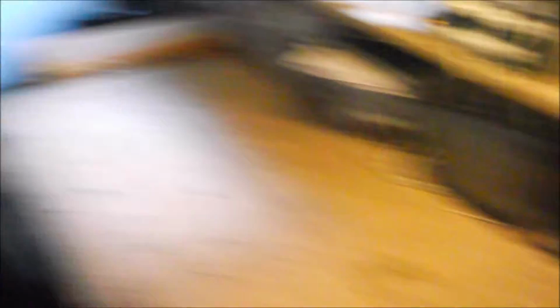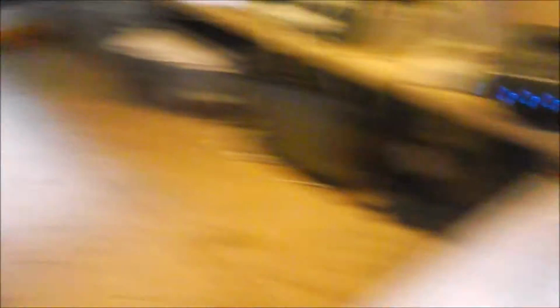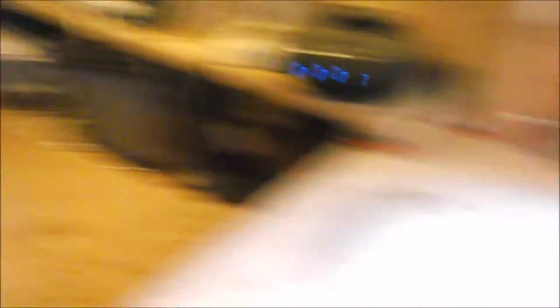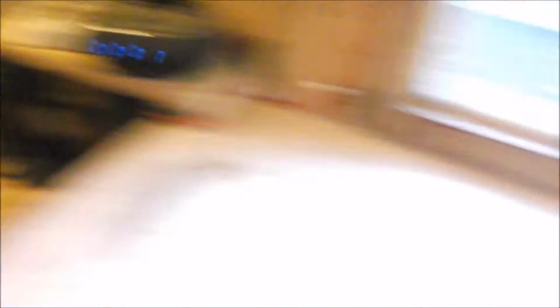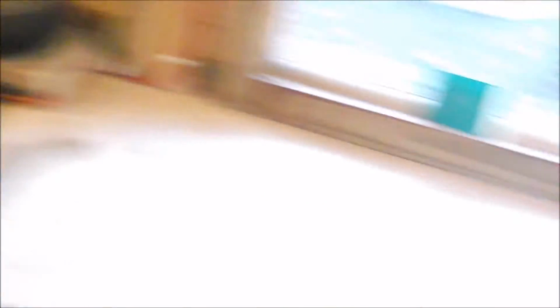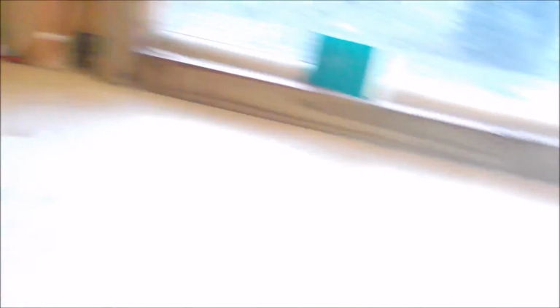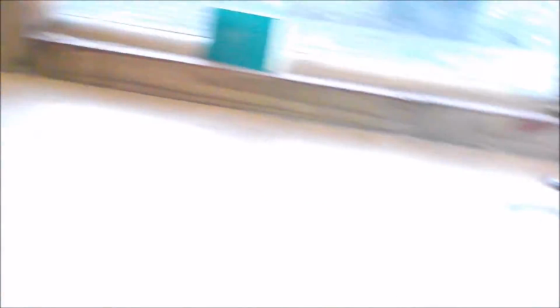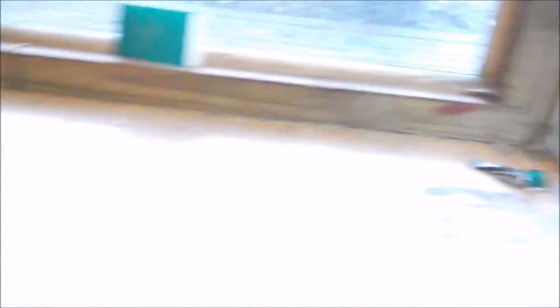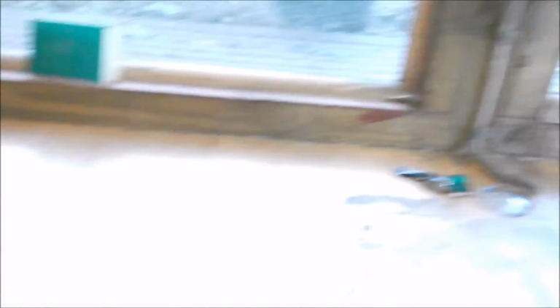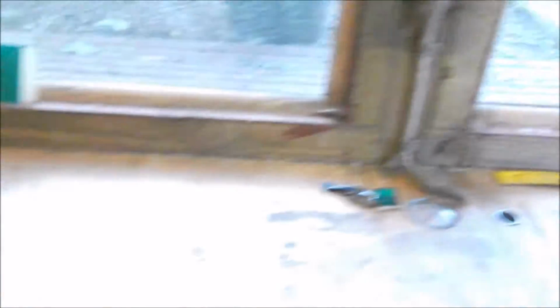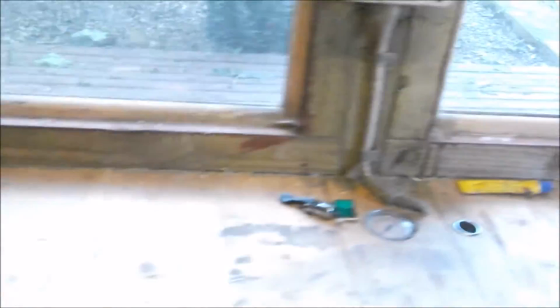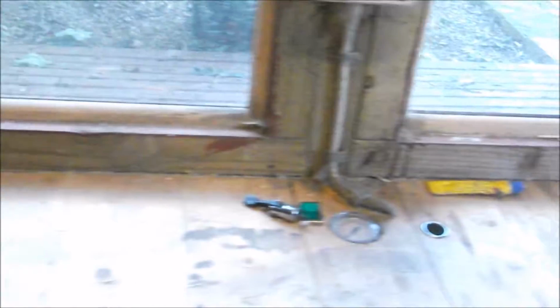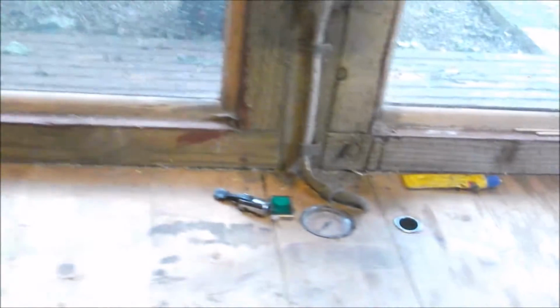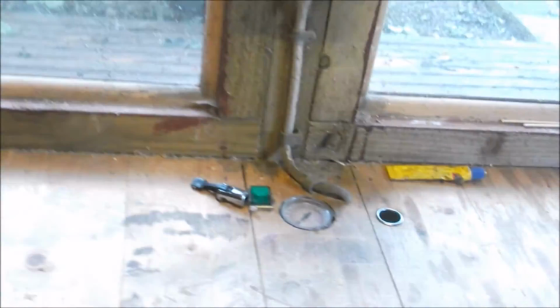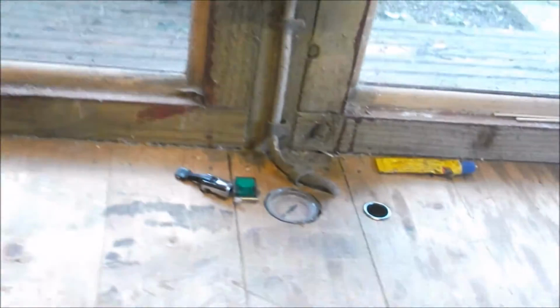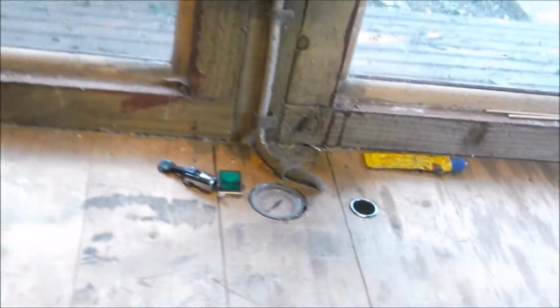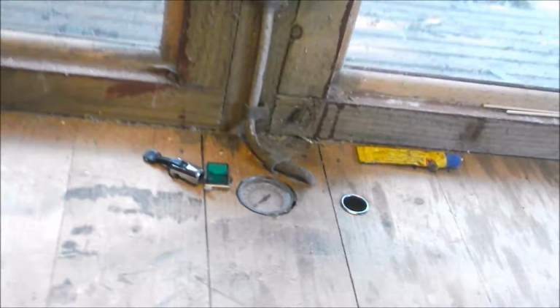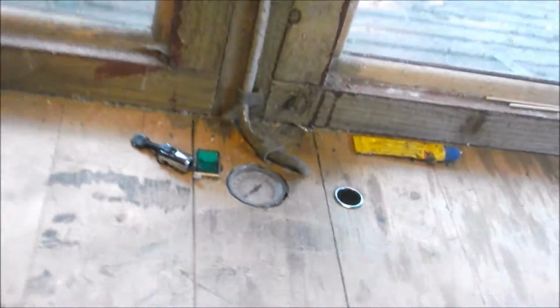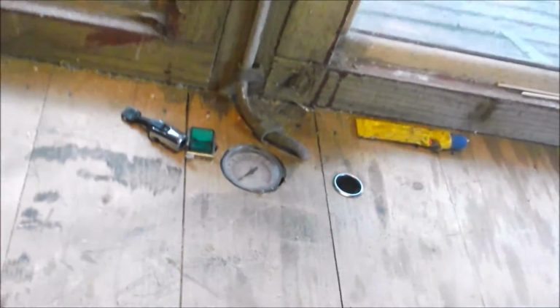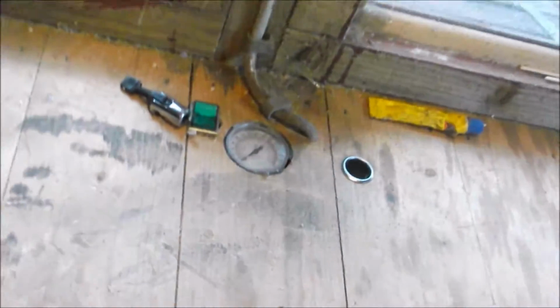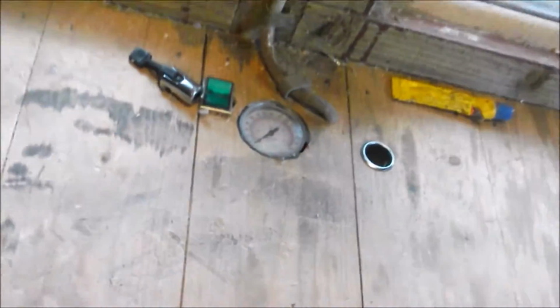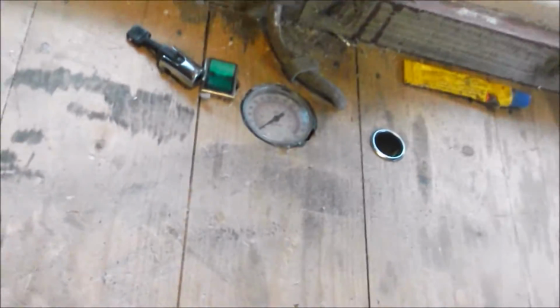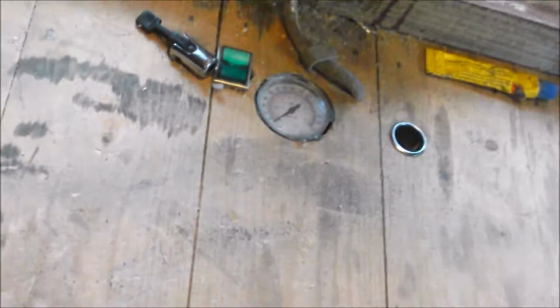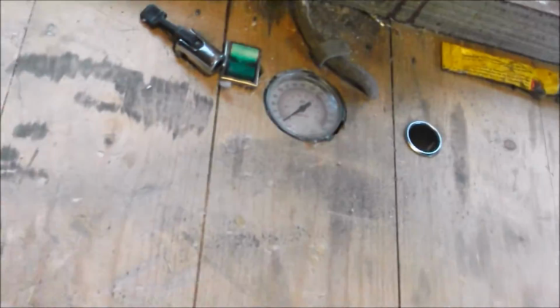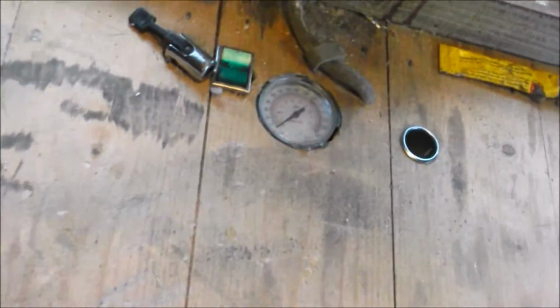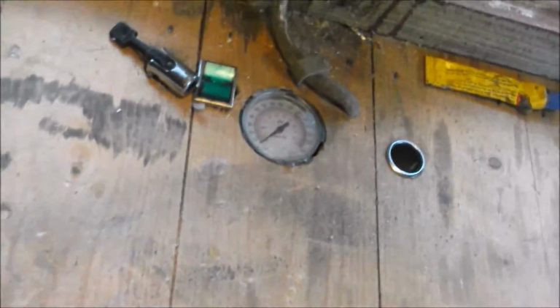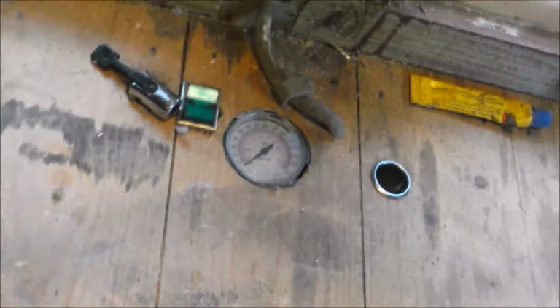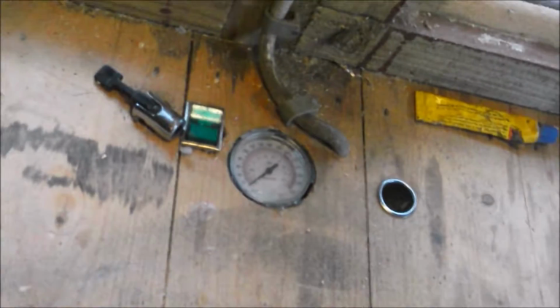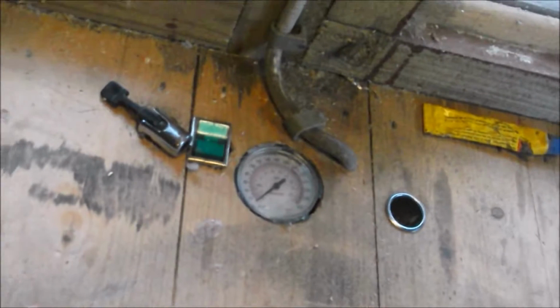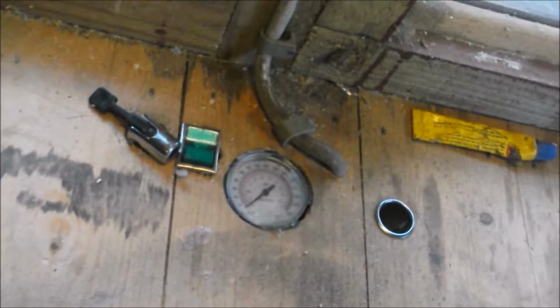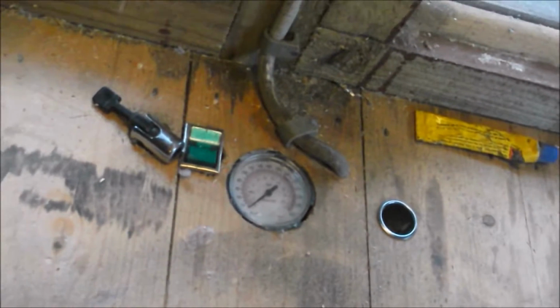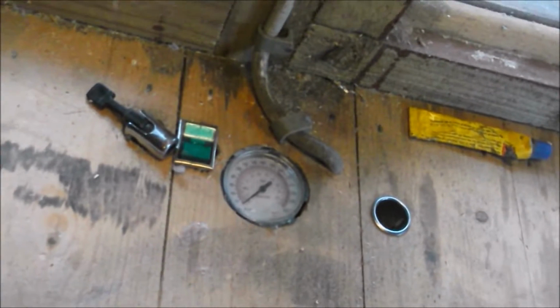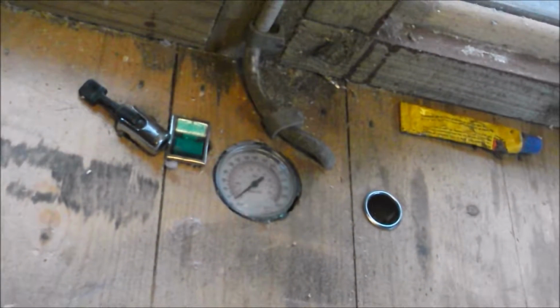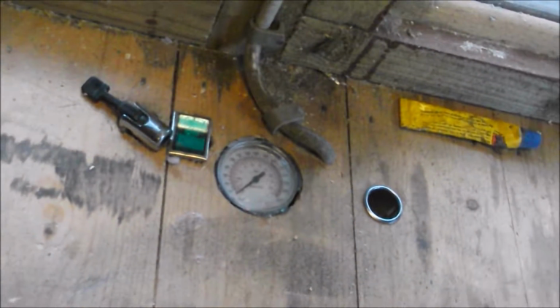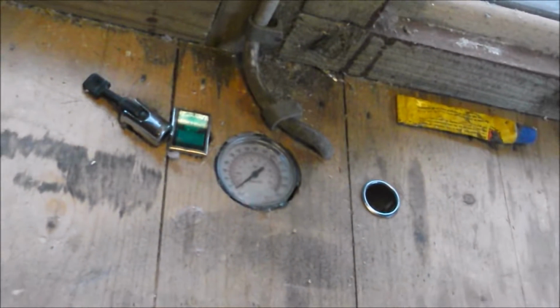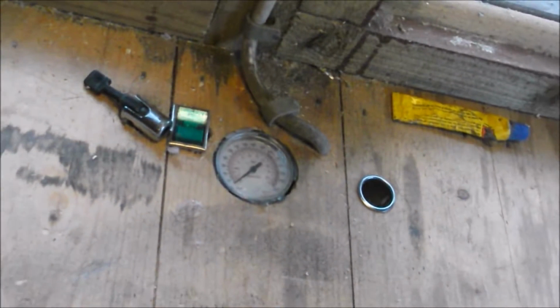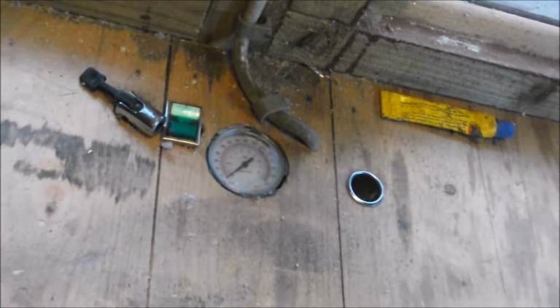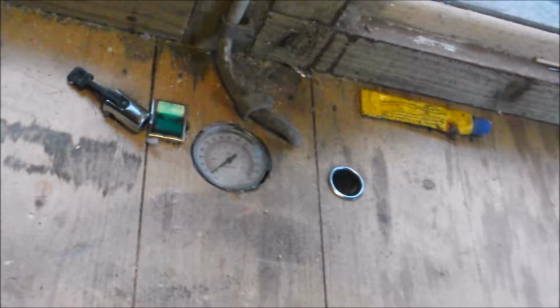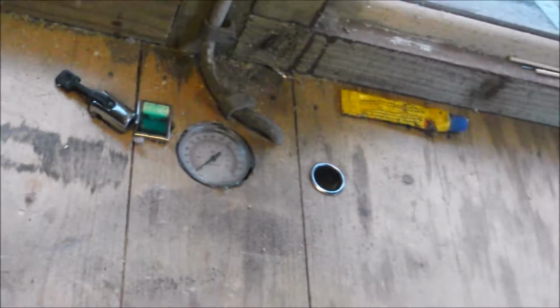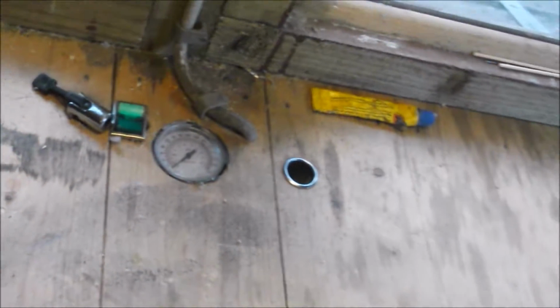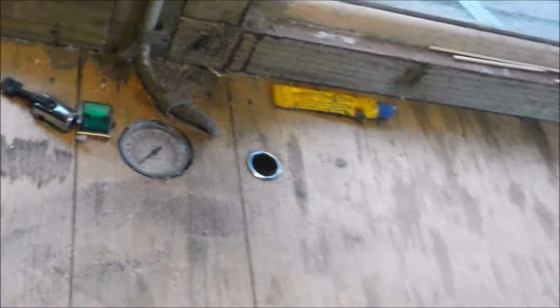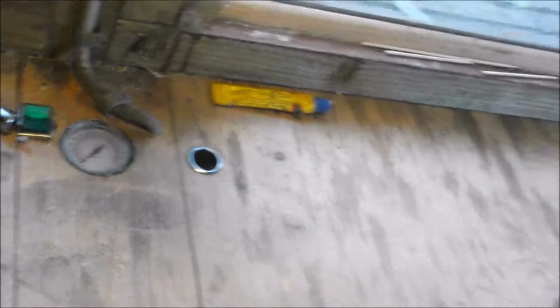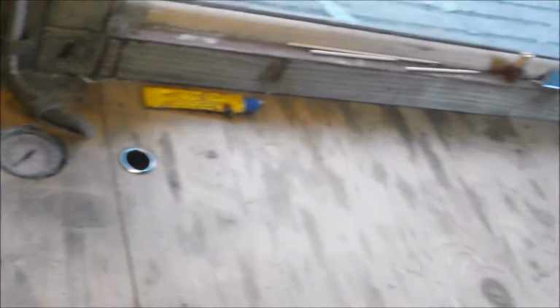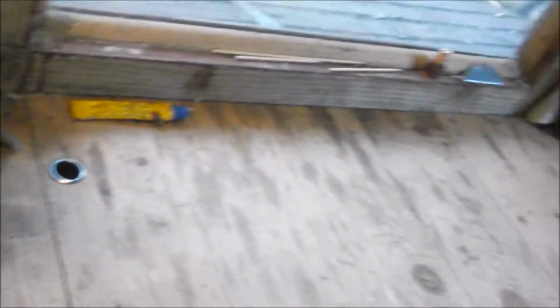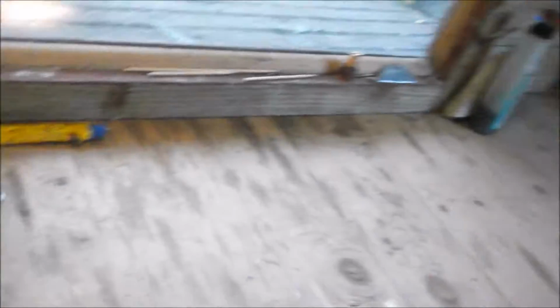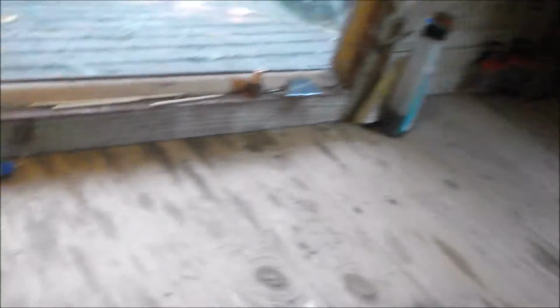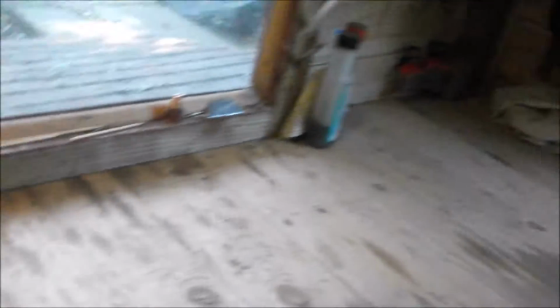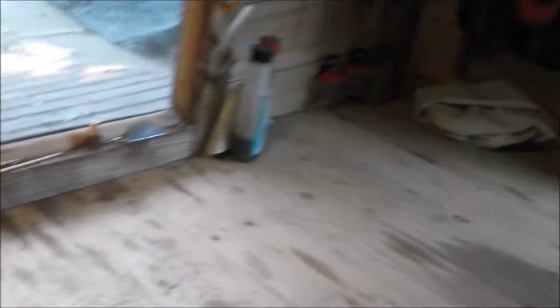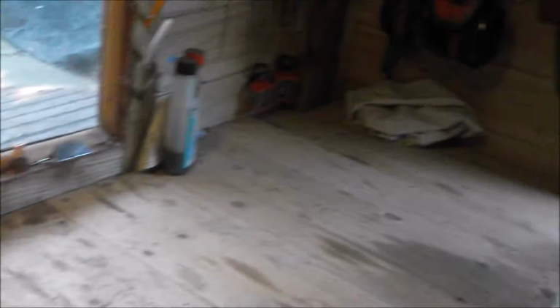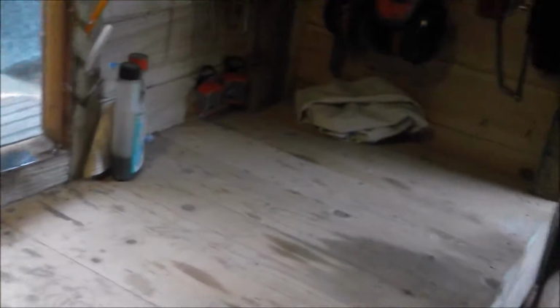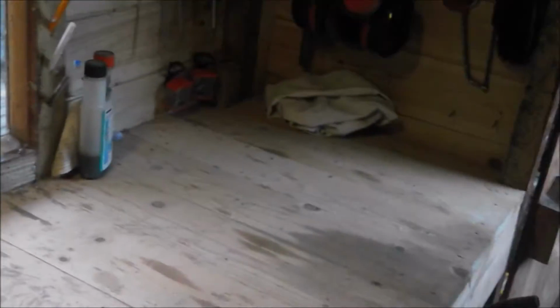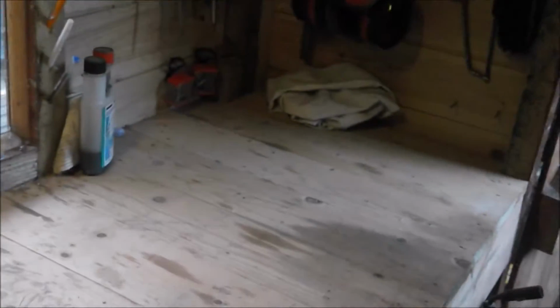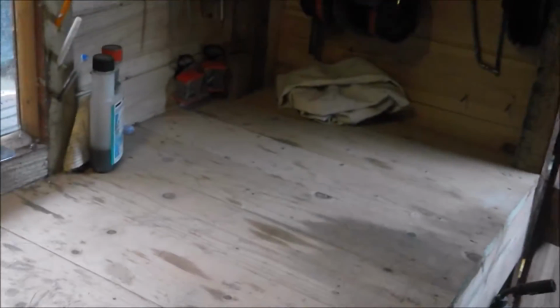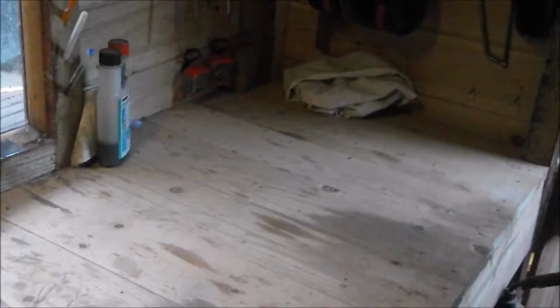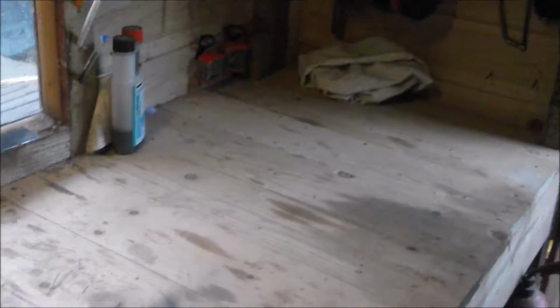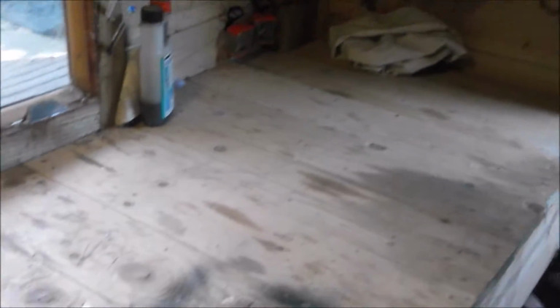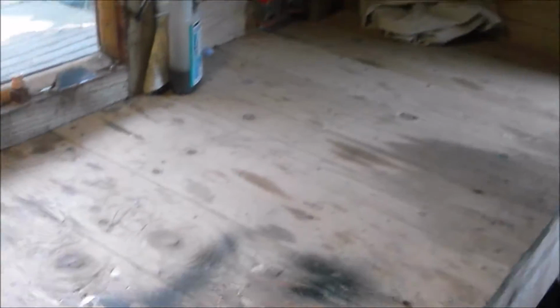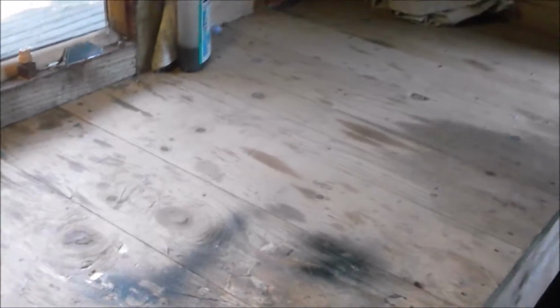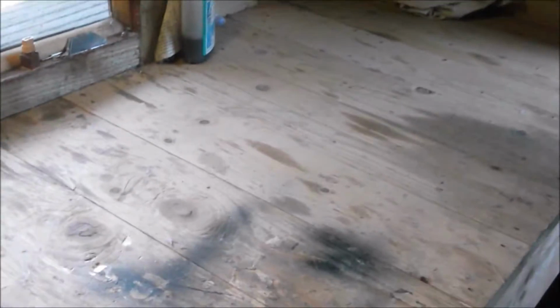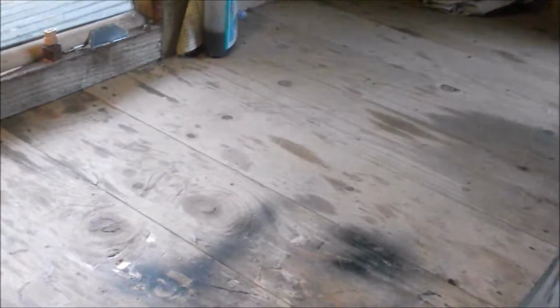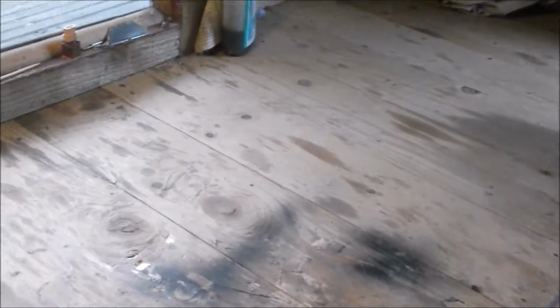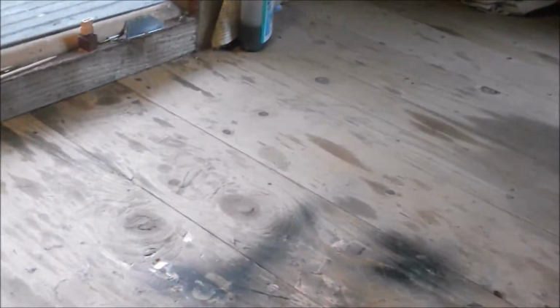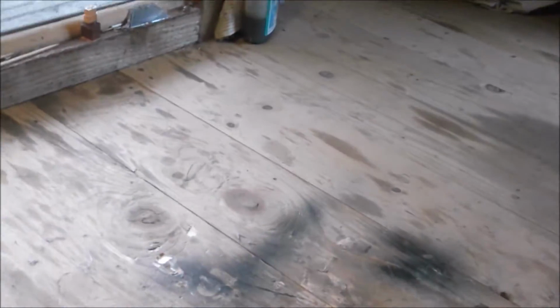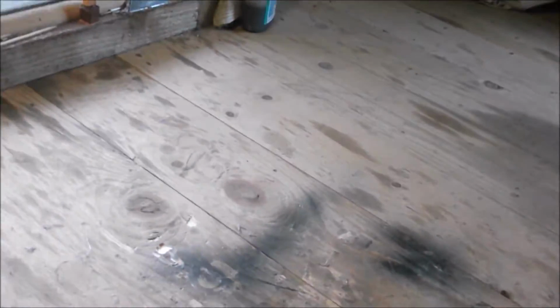We've got an air compressor built into the bench — I don't know if I showed you that in the last video.